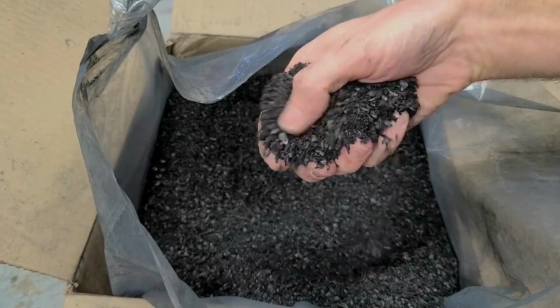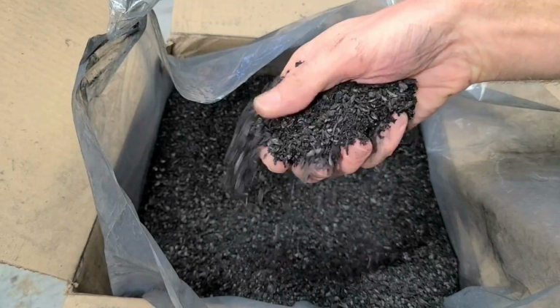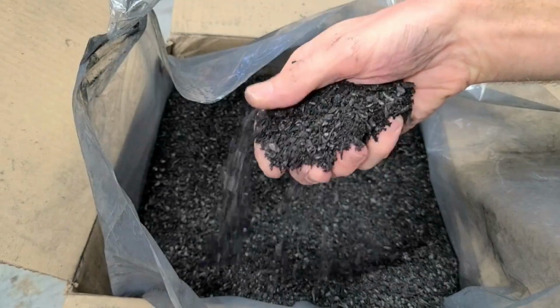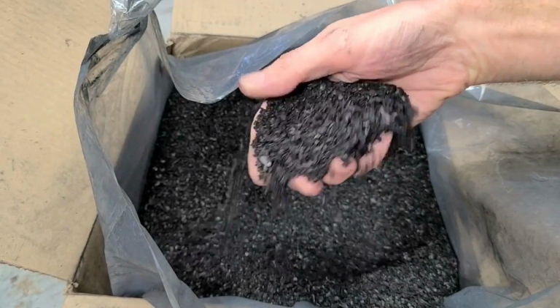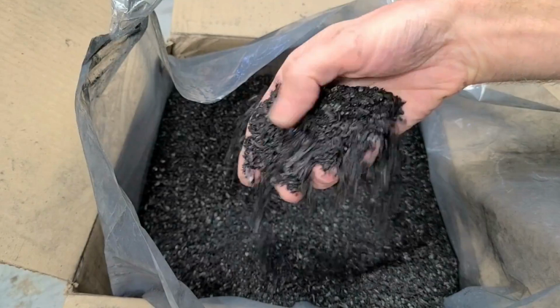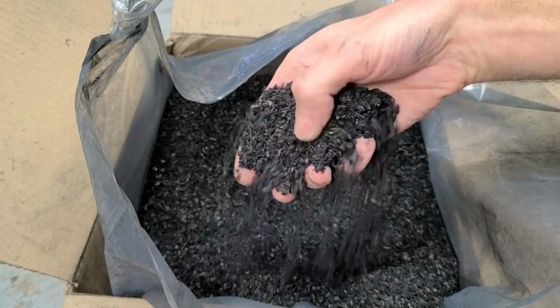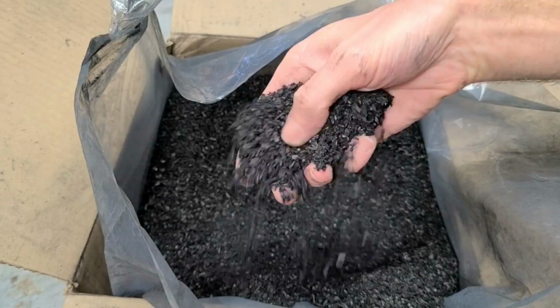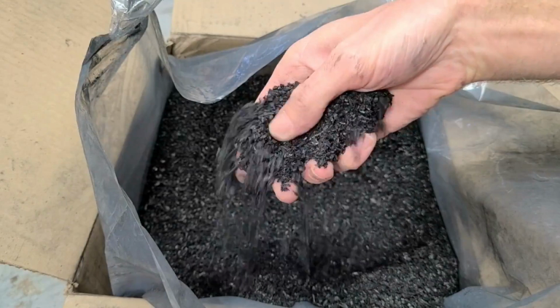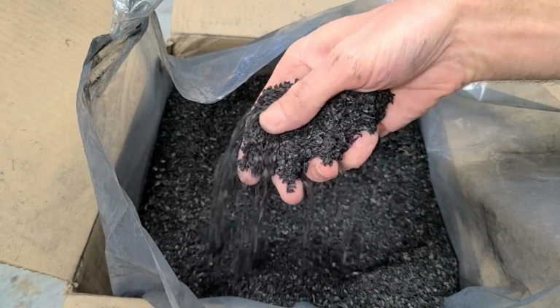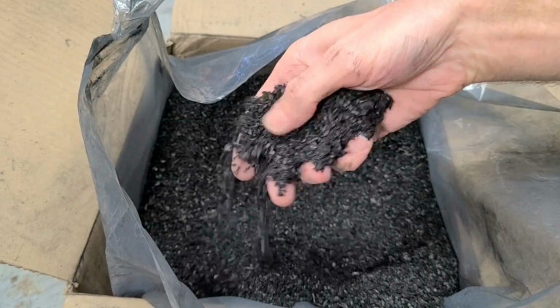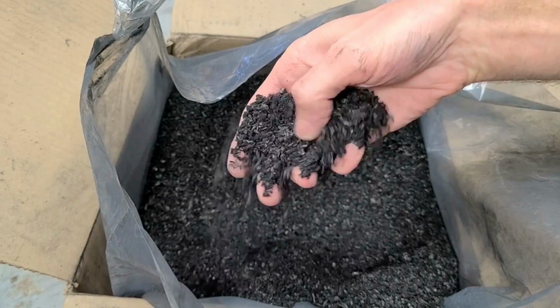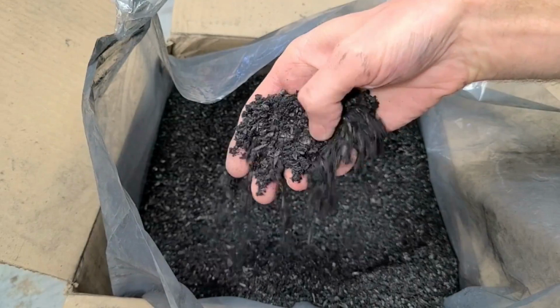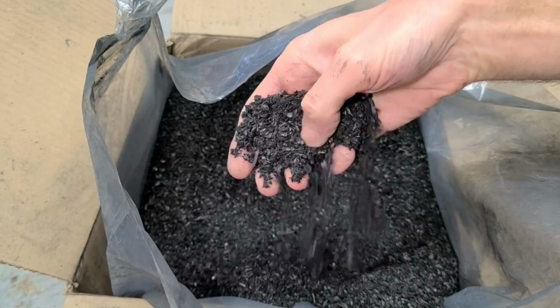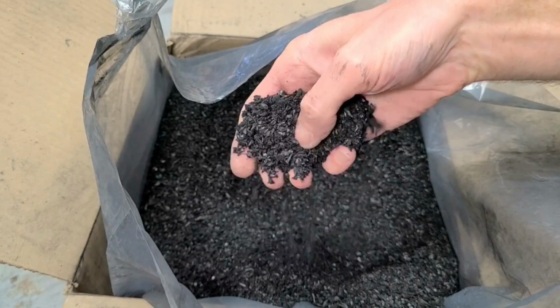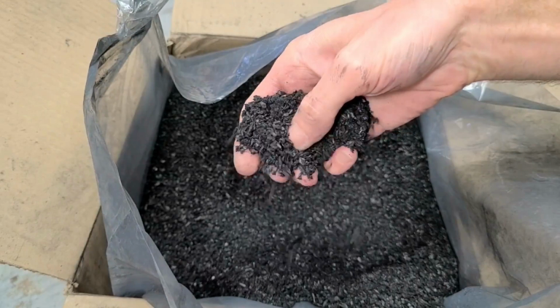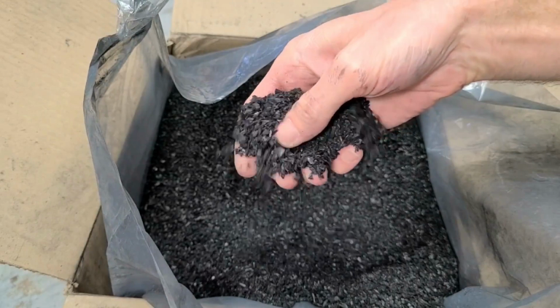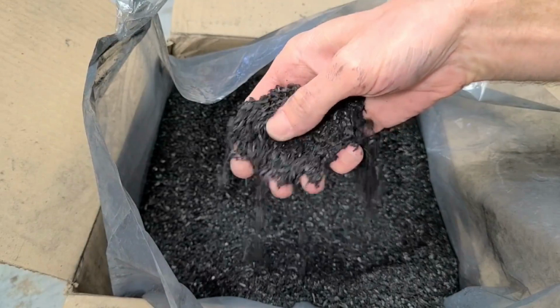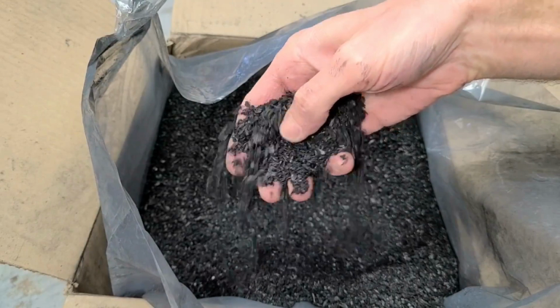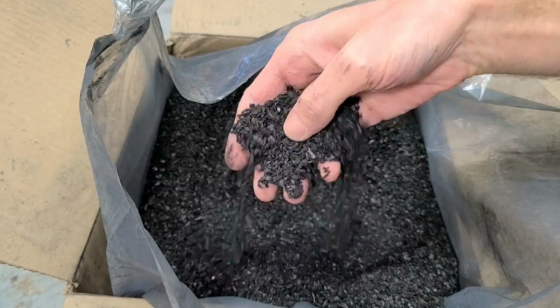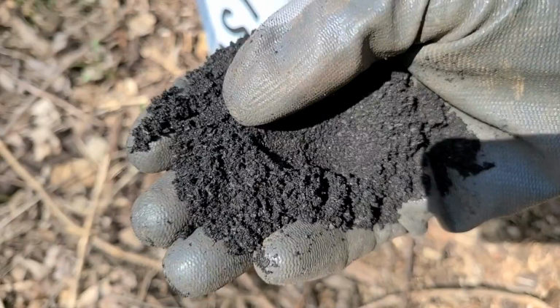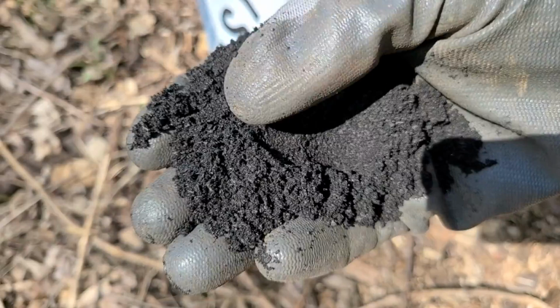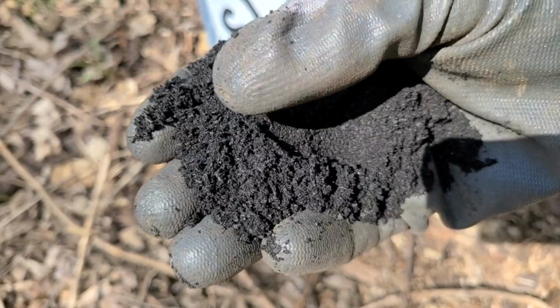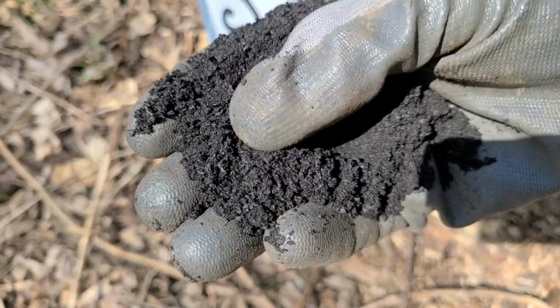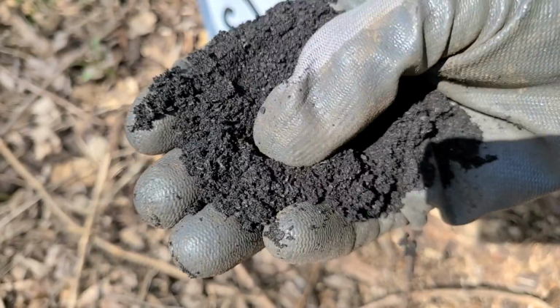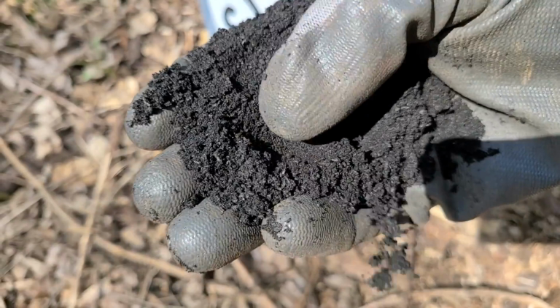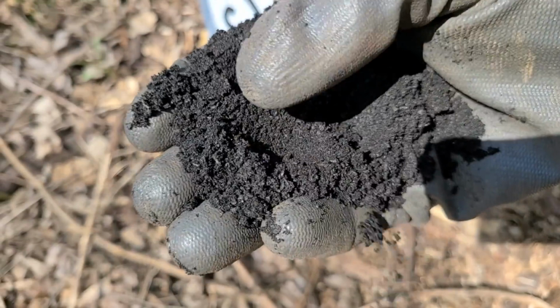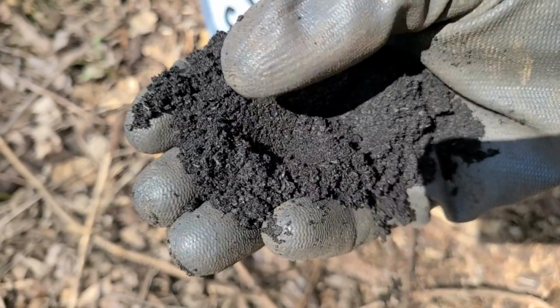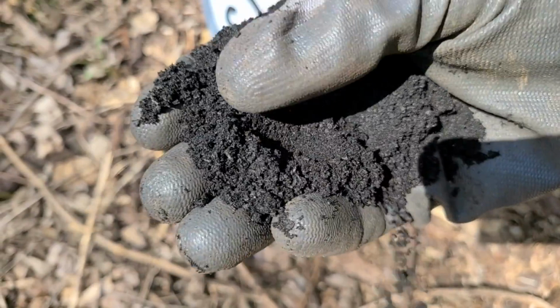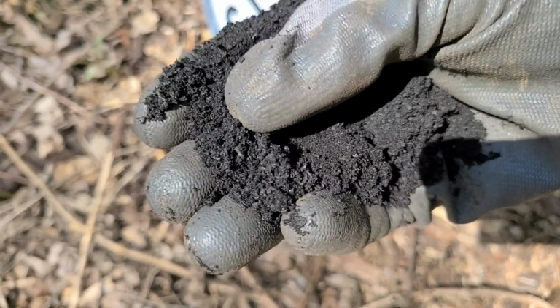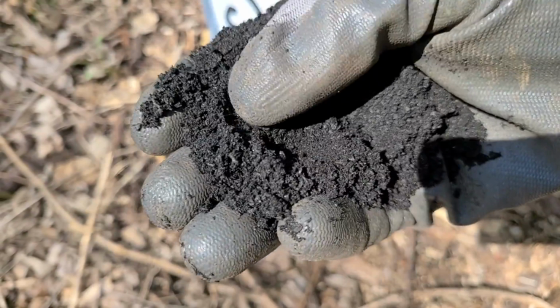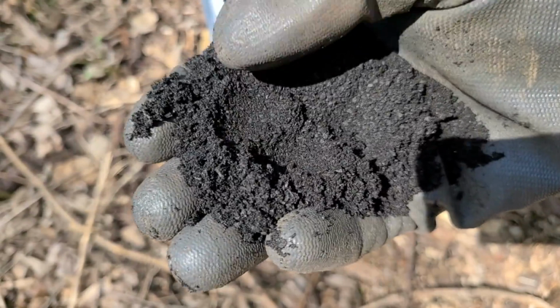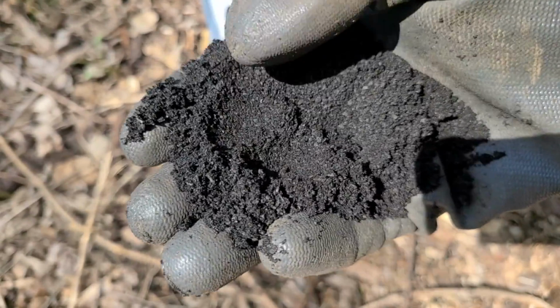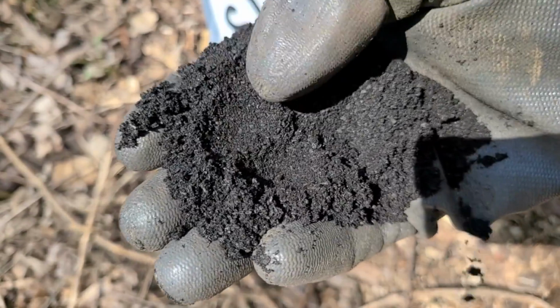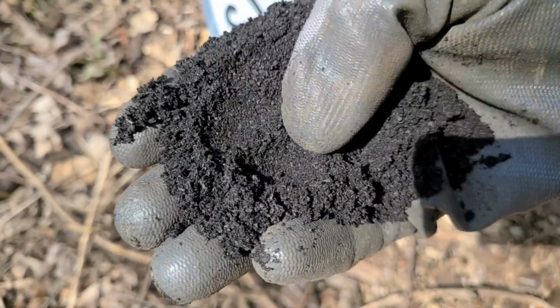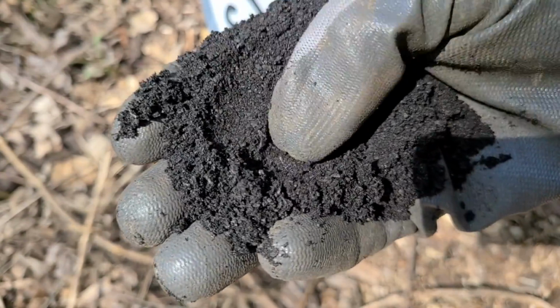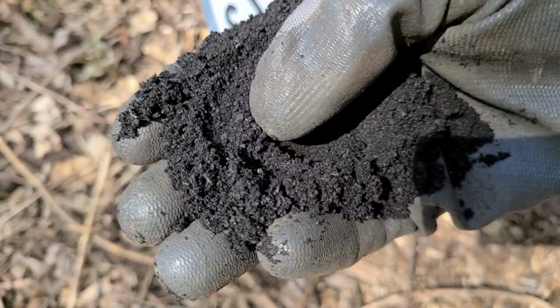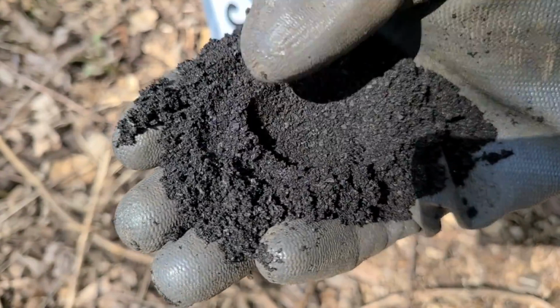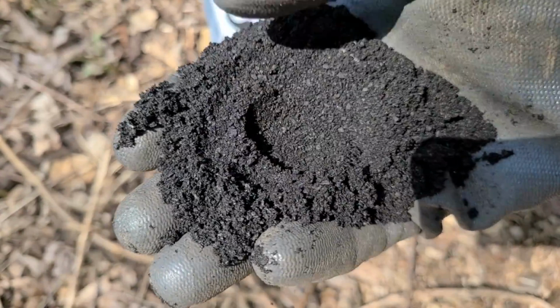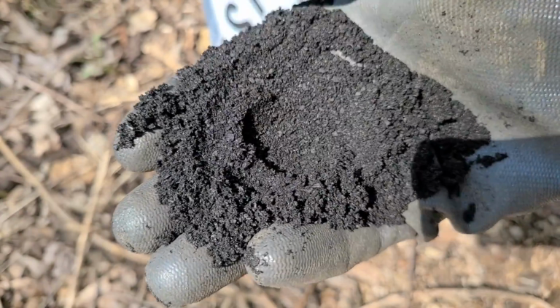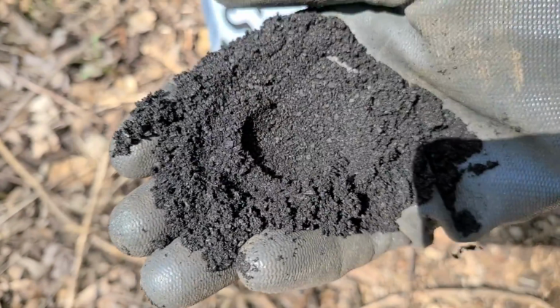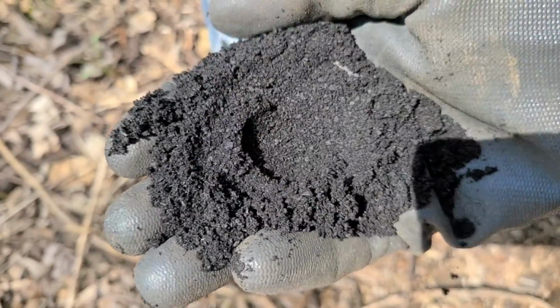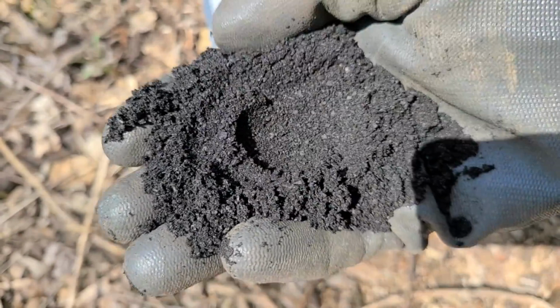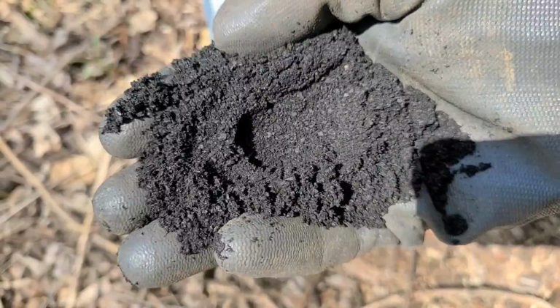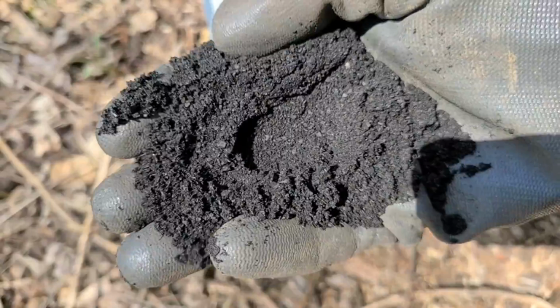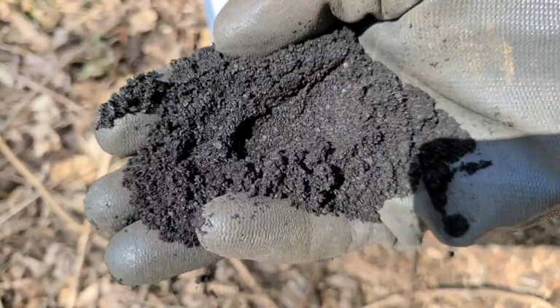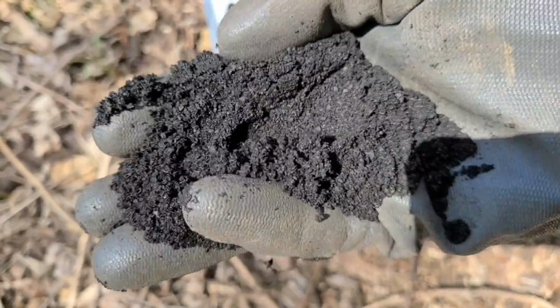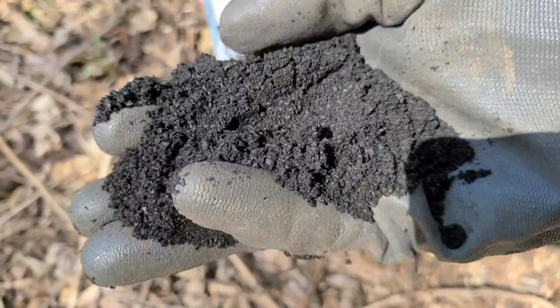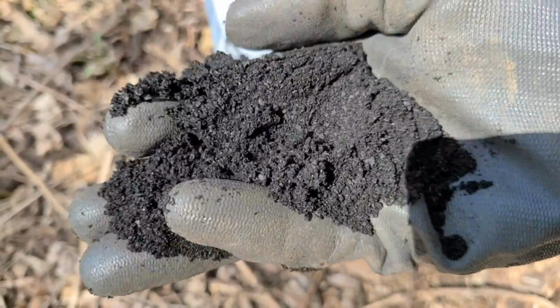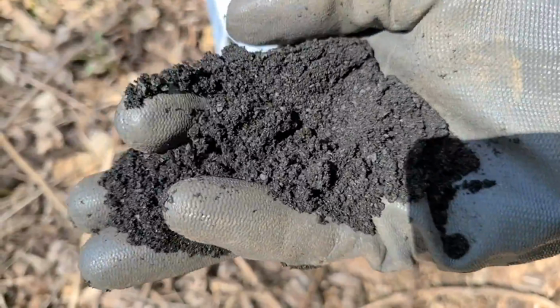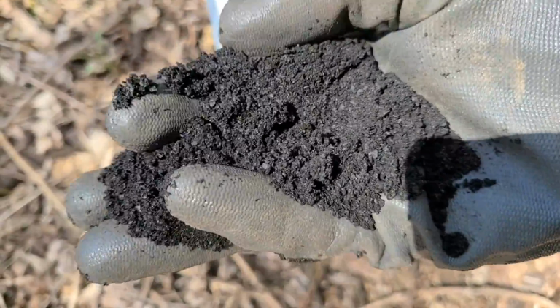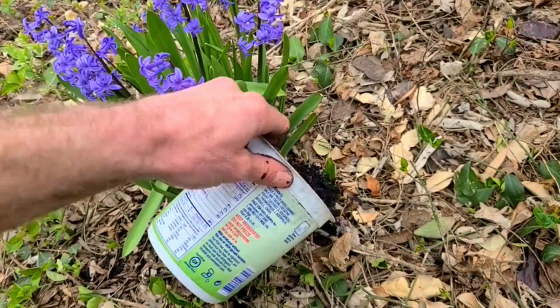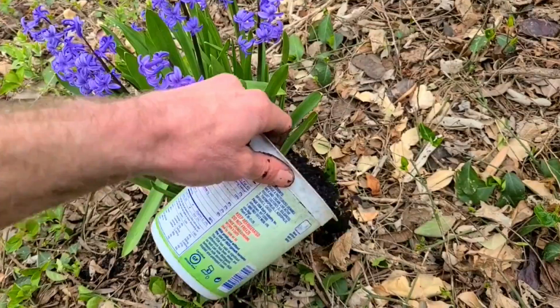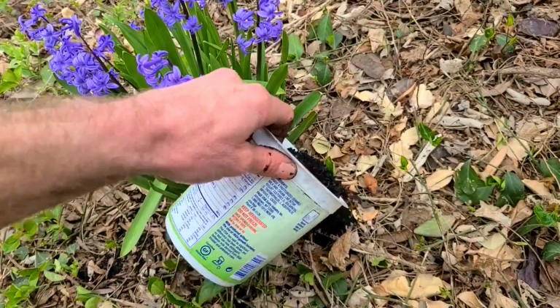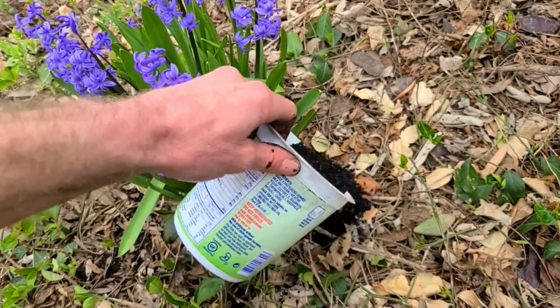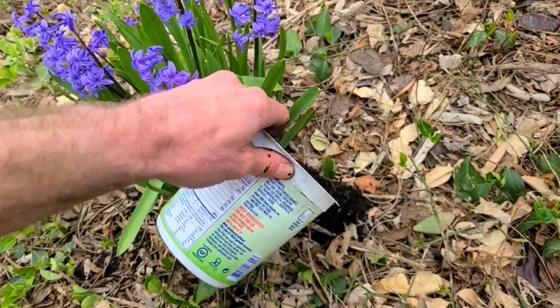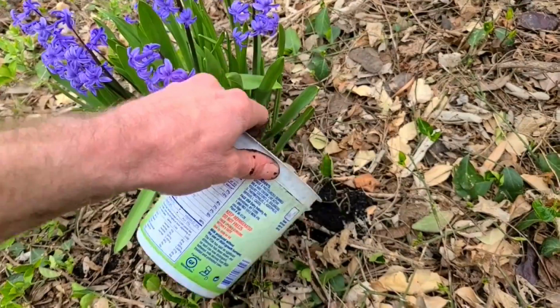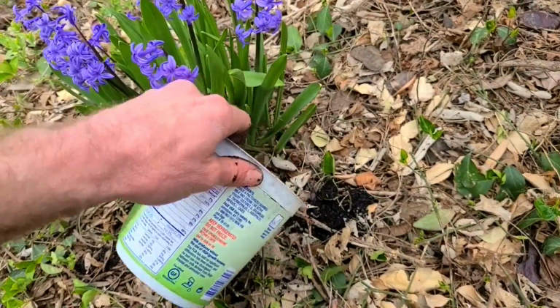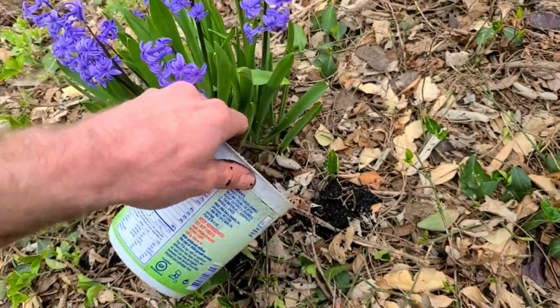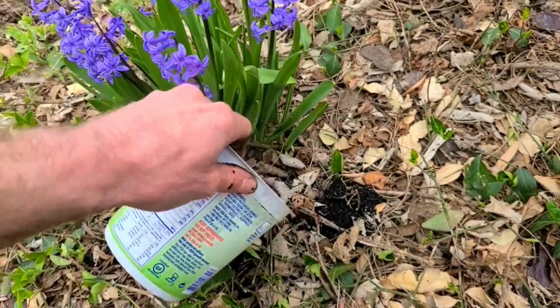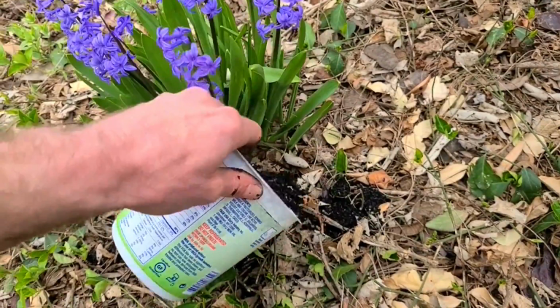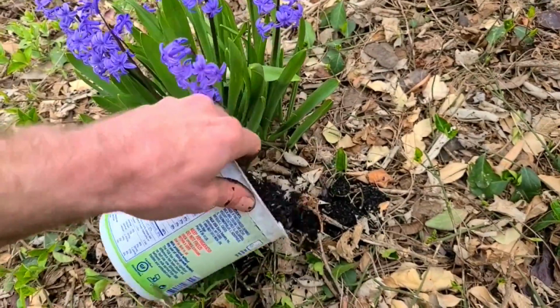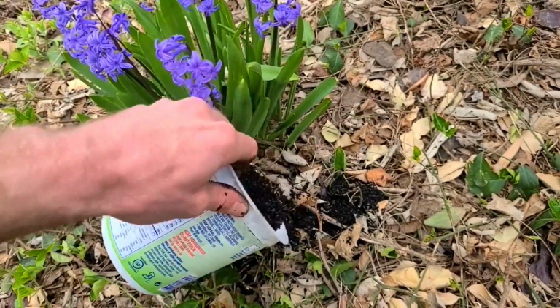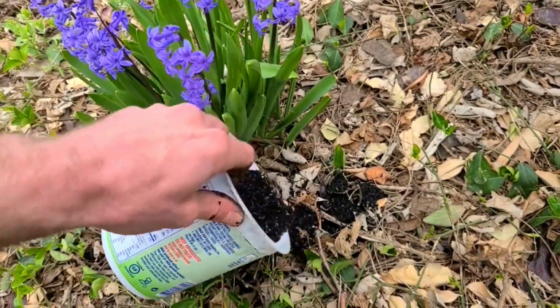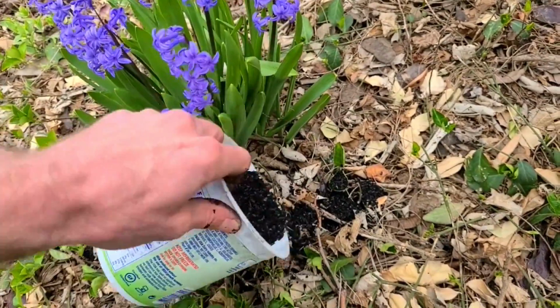What is biochar and how does it work as an amendment for improving soil fertility in your garden? Let's find out.